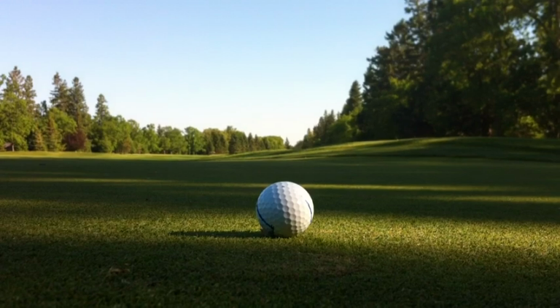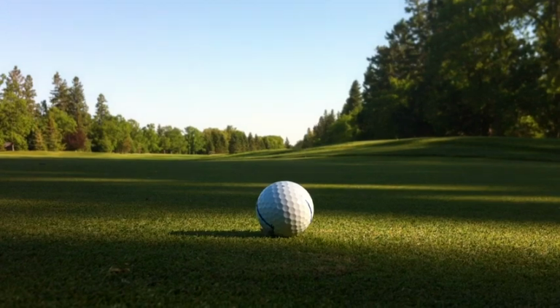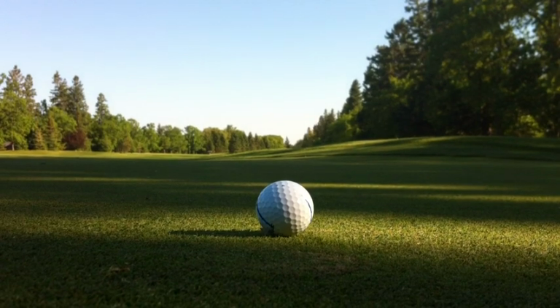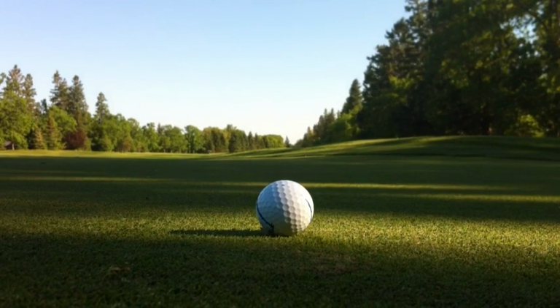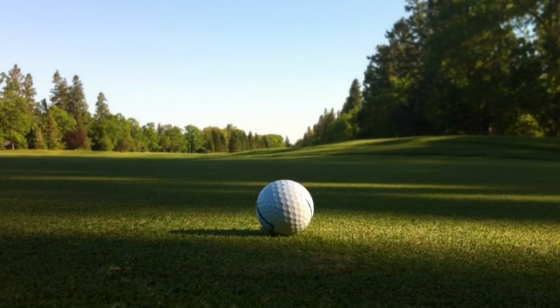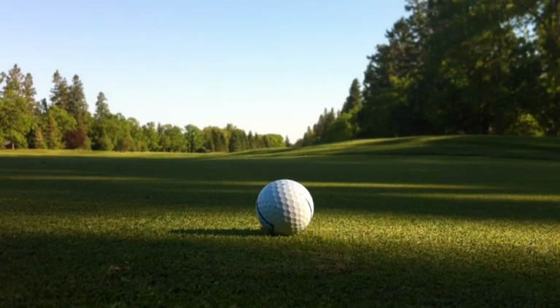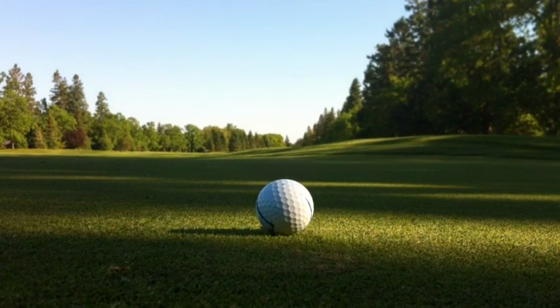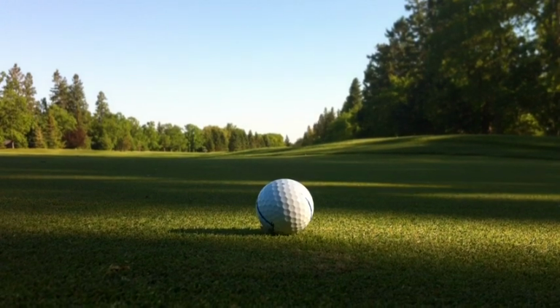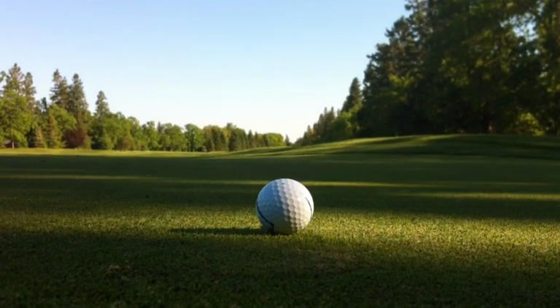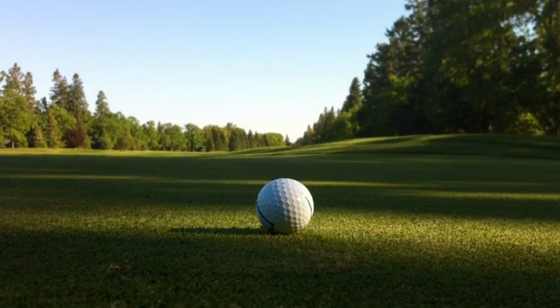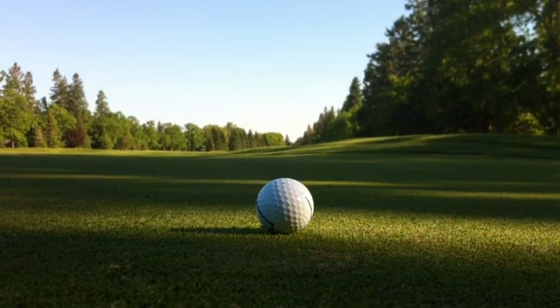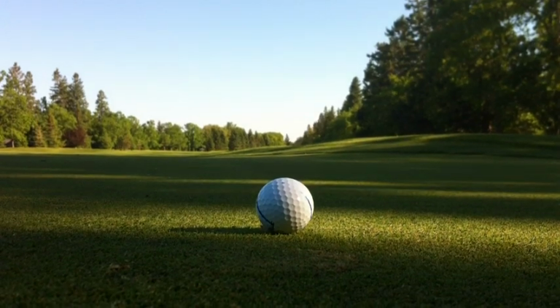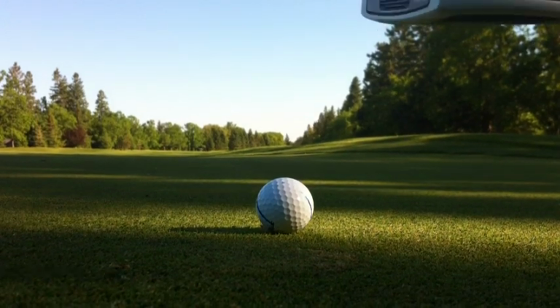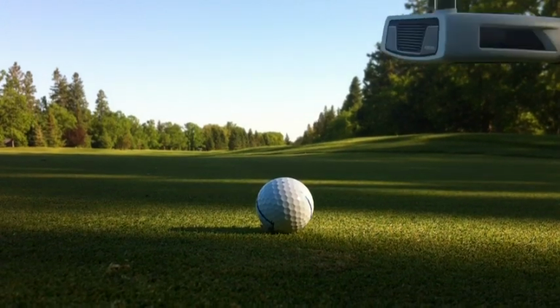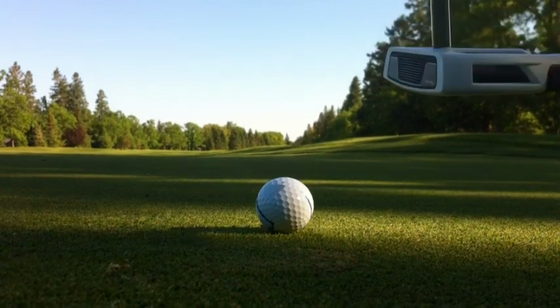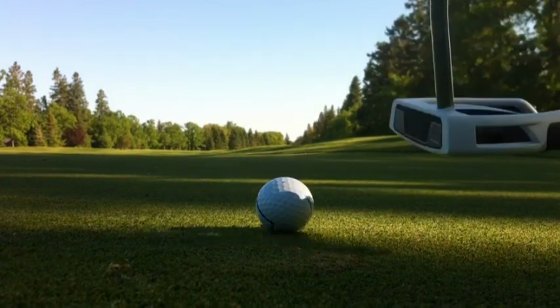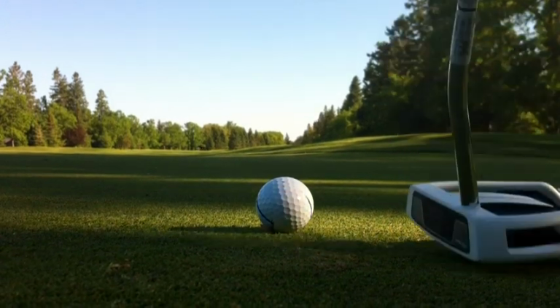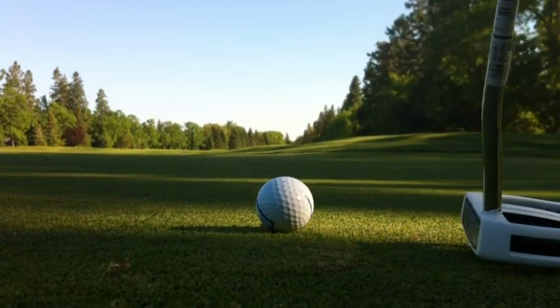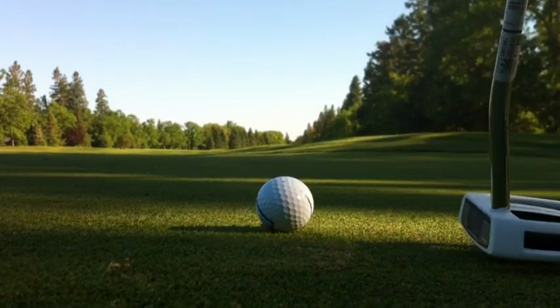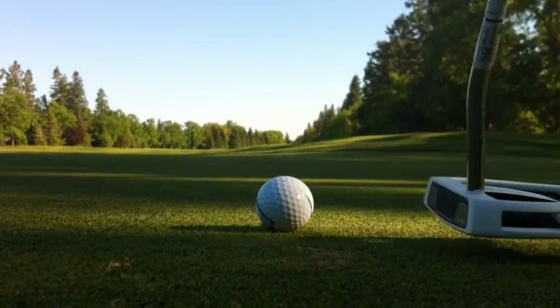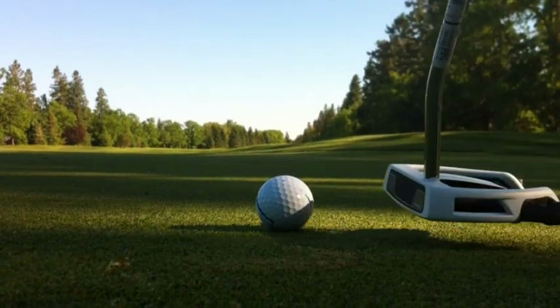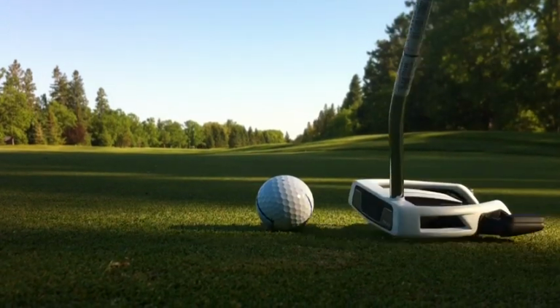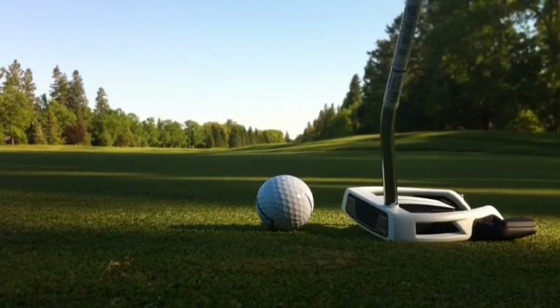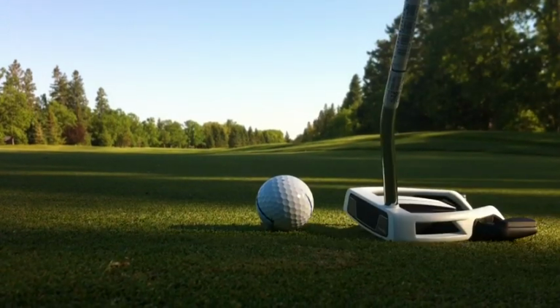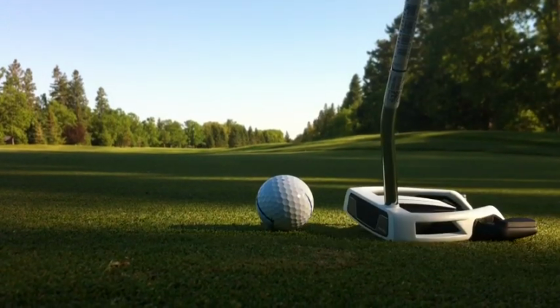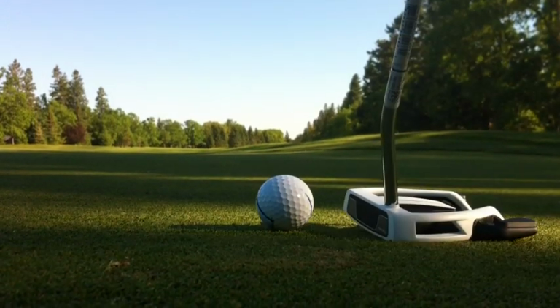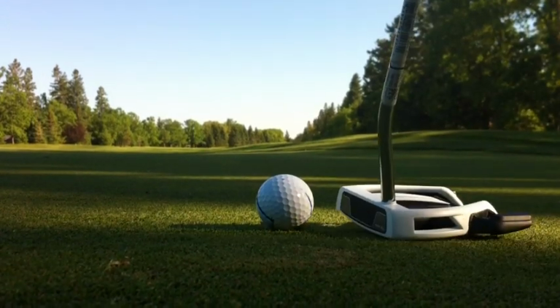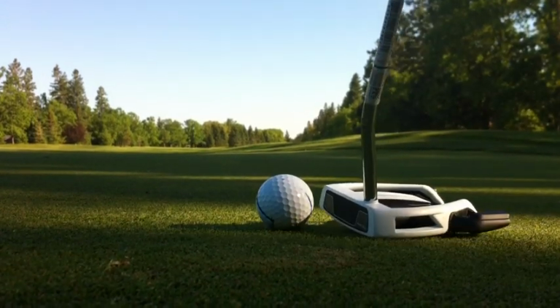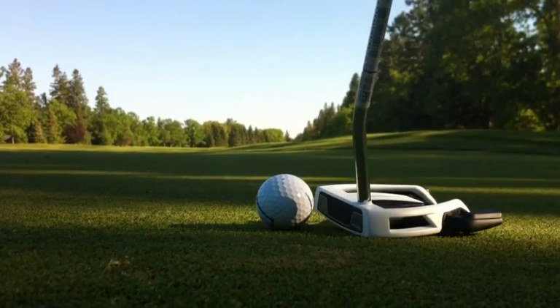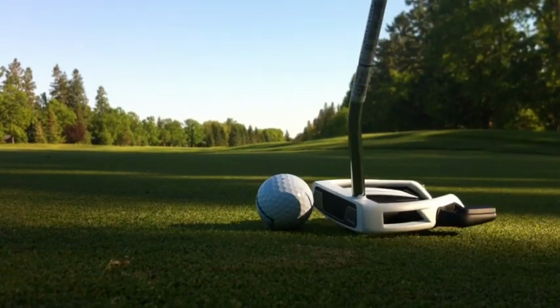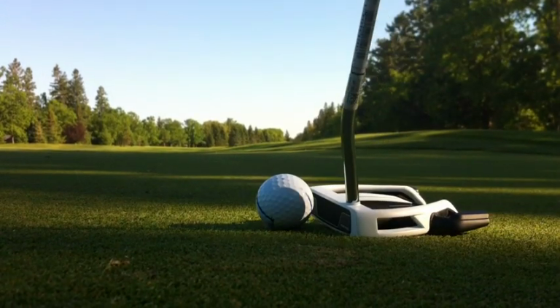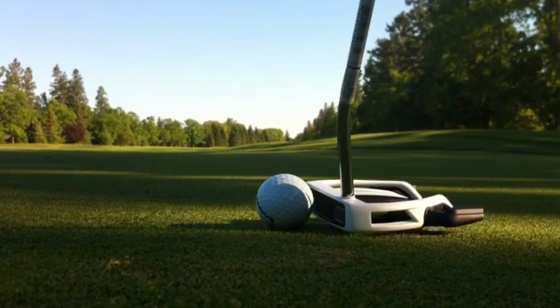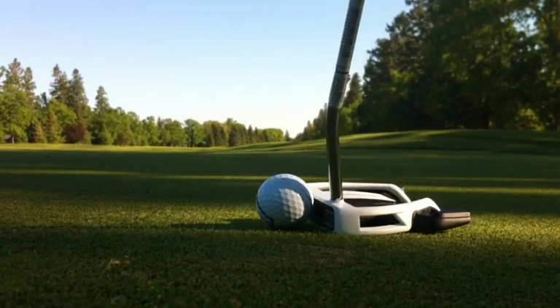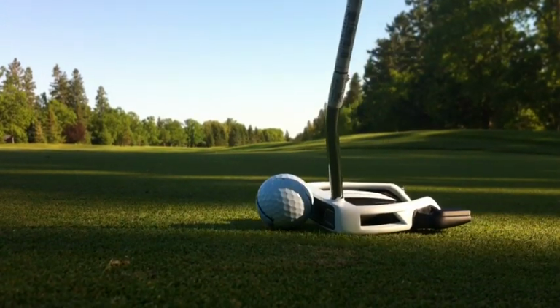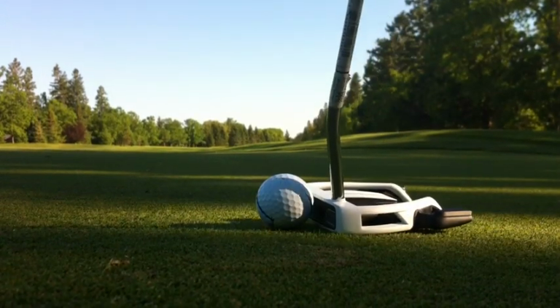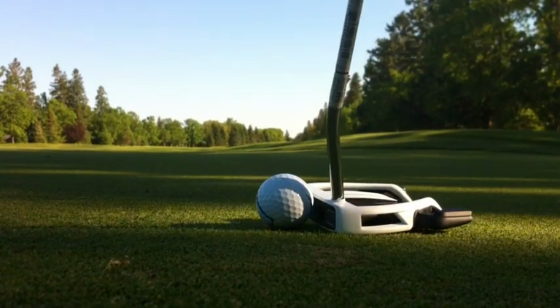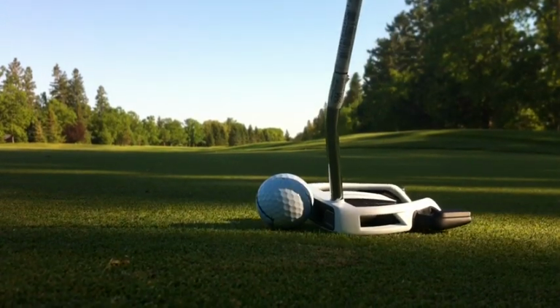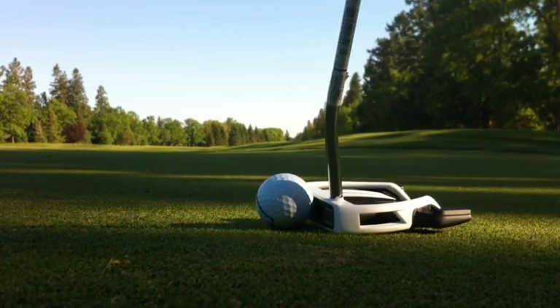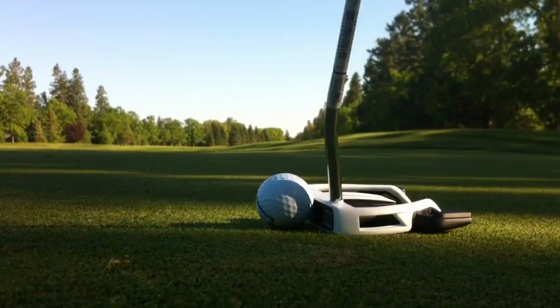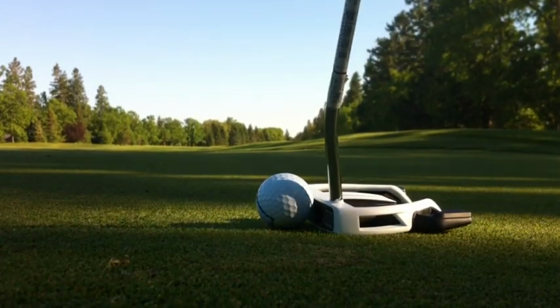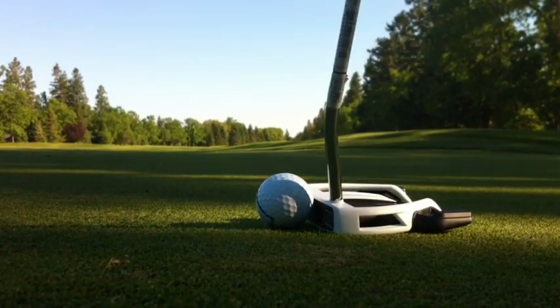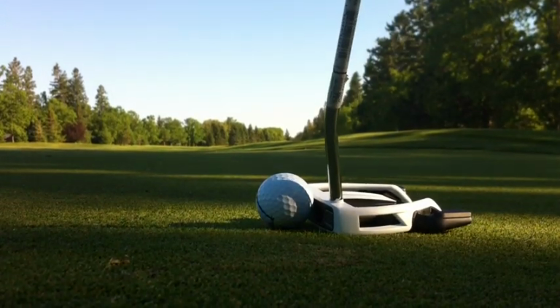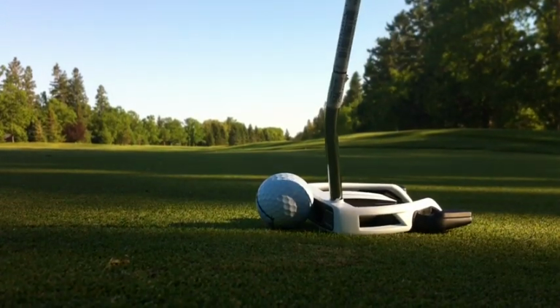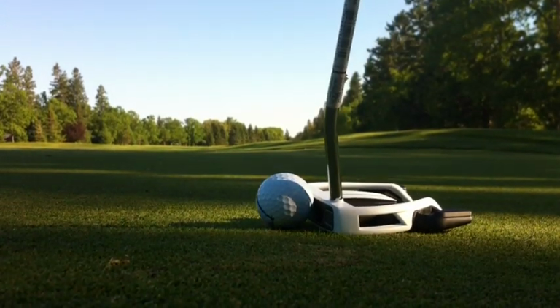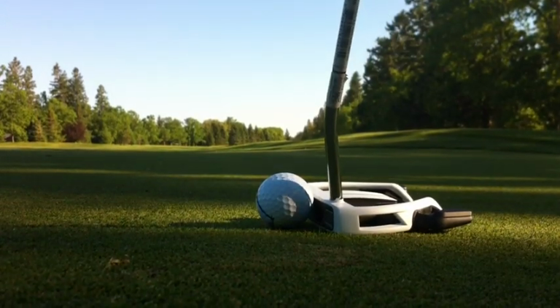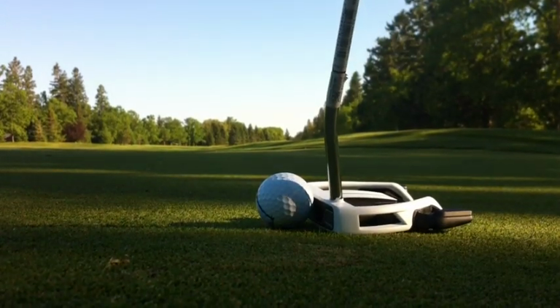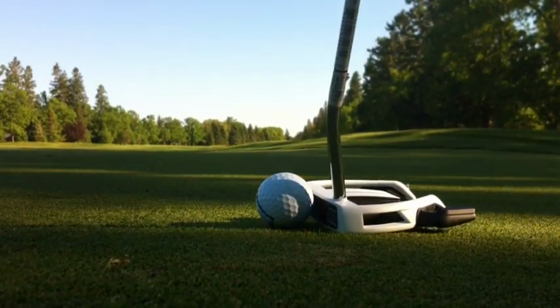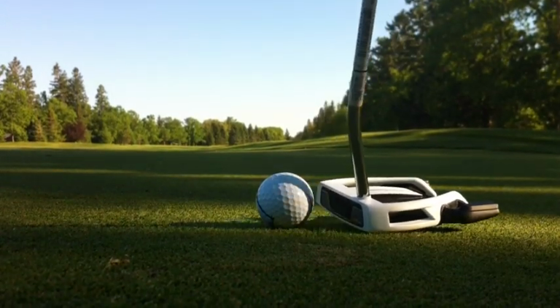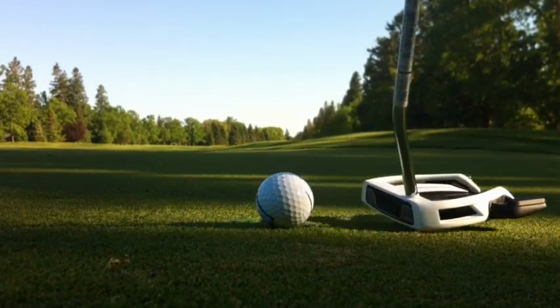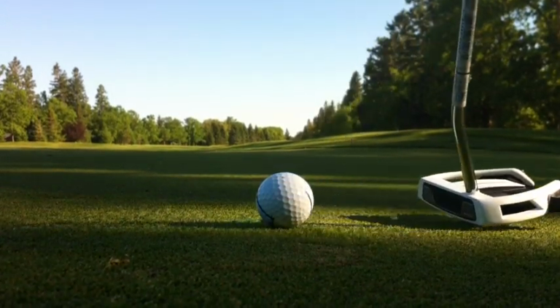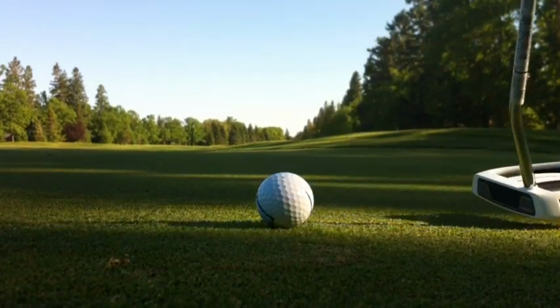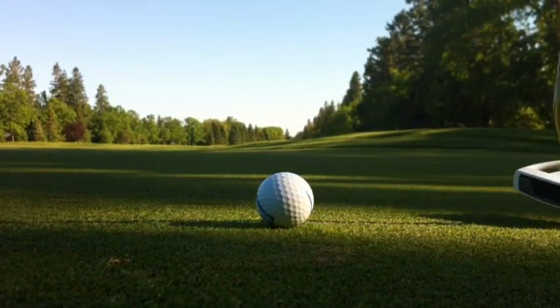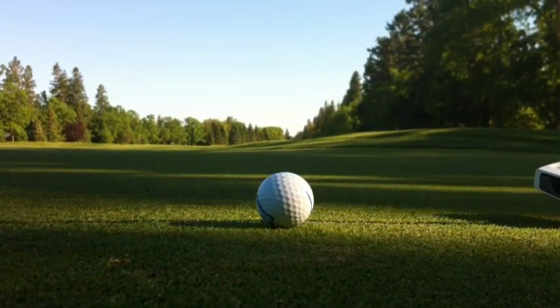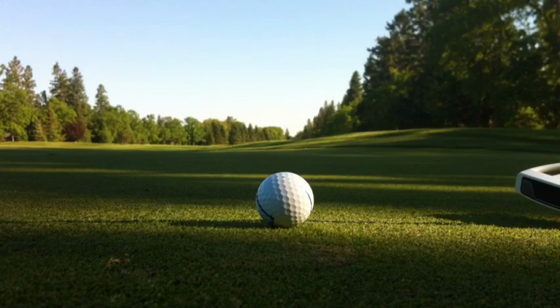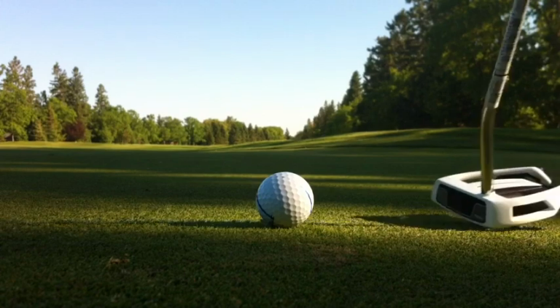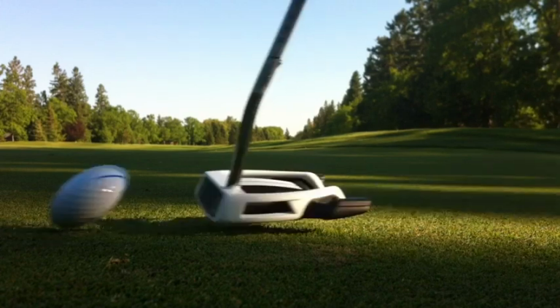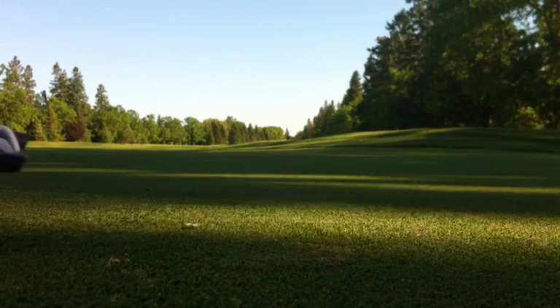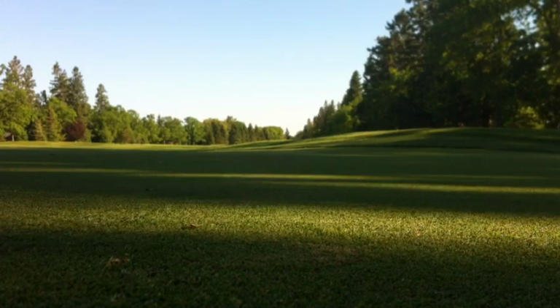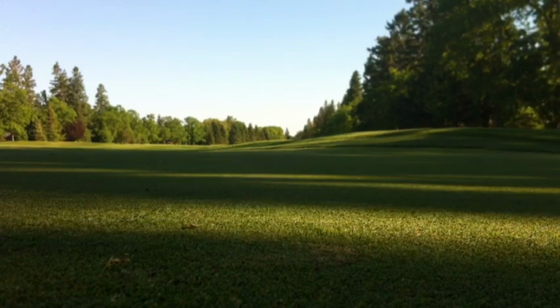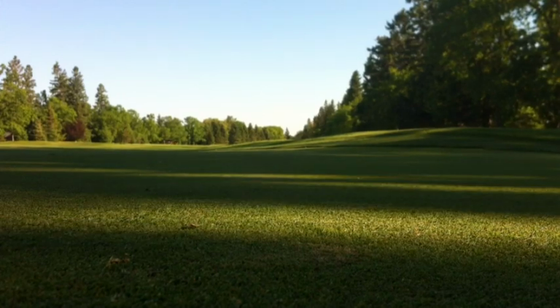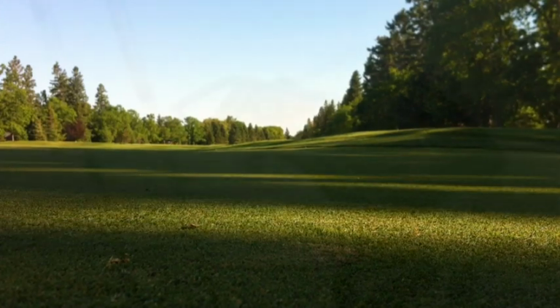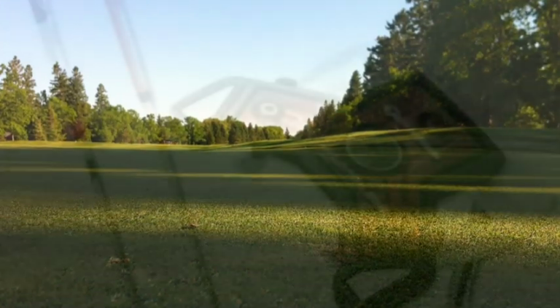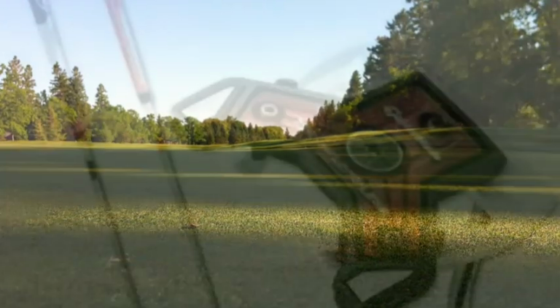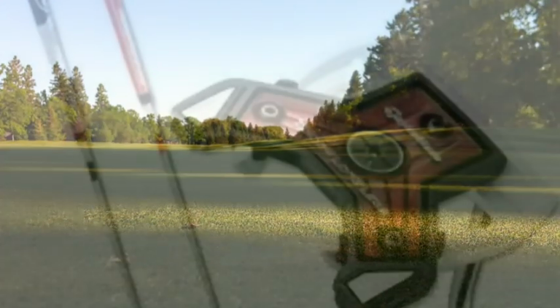Hey guys, 4BestGolf here and we're pleased to bring you a review of the brand new TaylorMade Daddy Long Legs Putter.